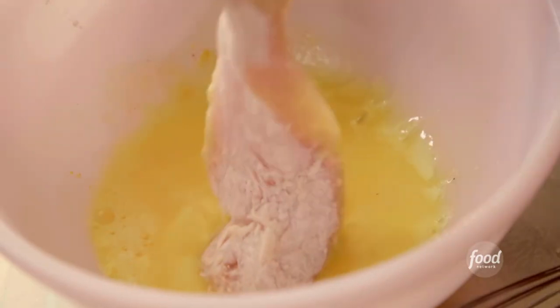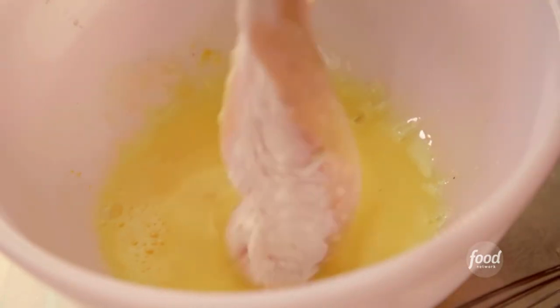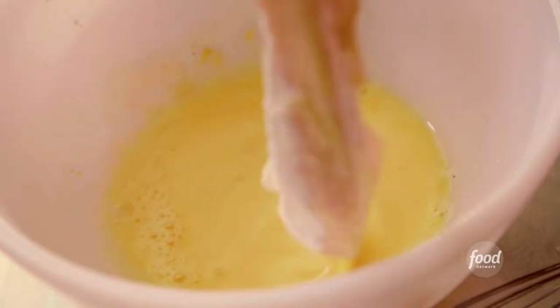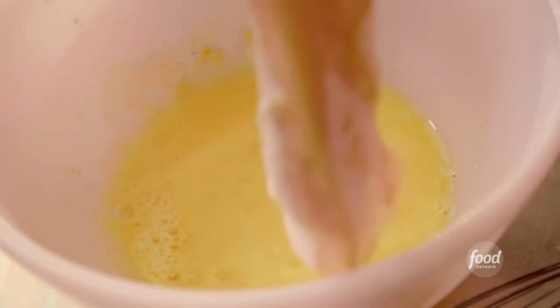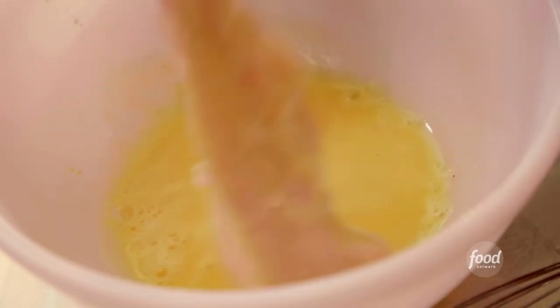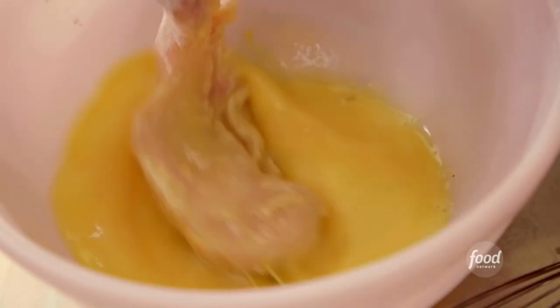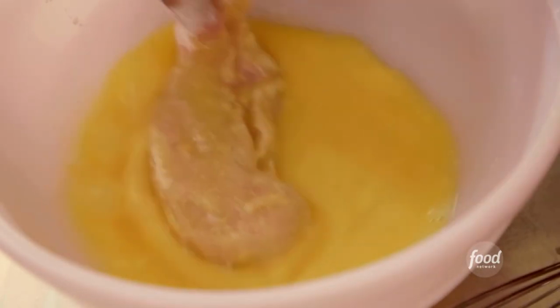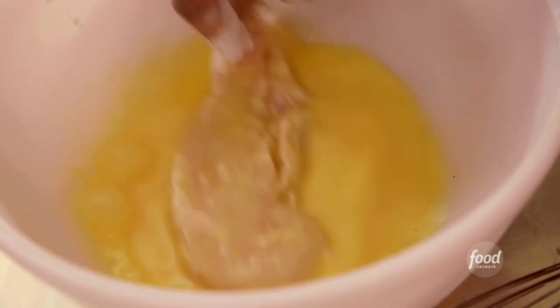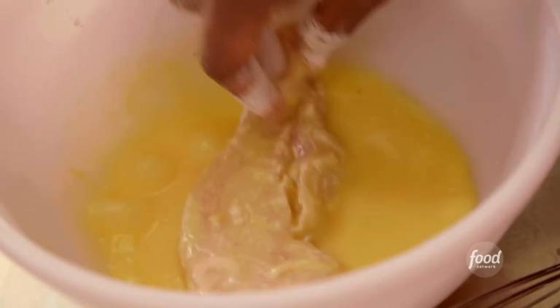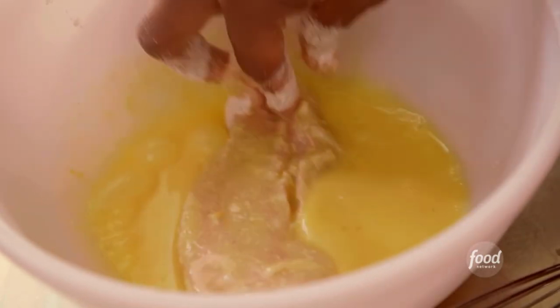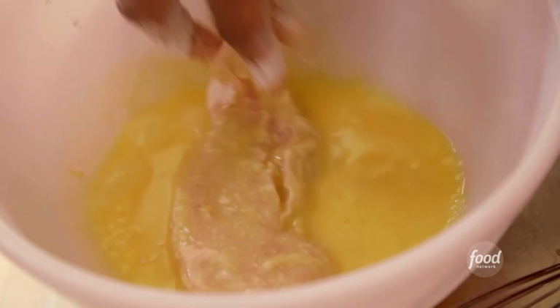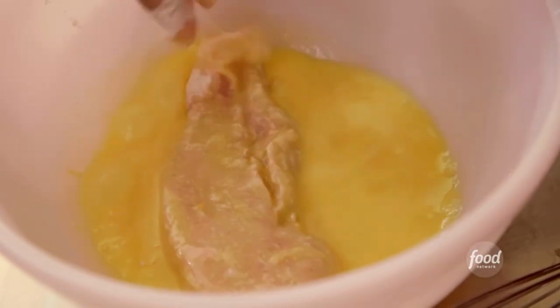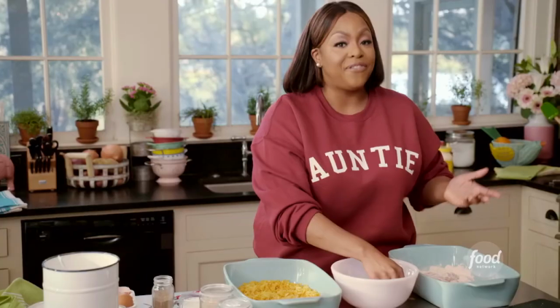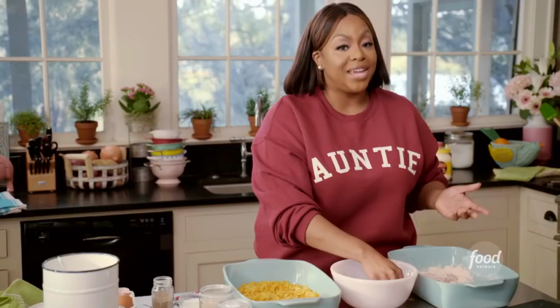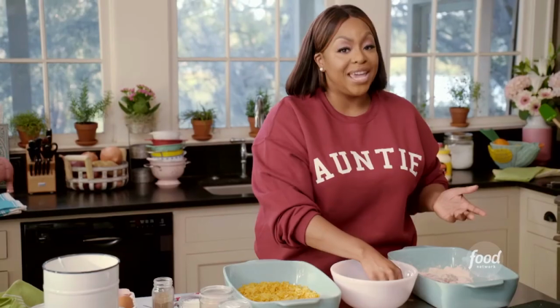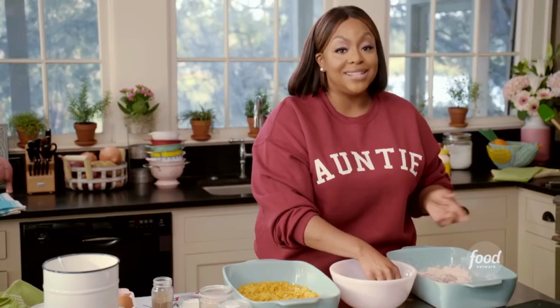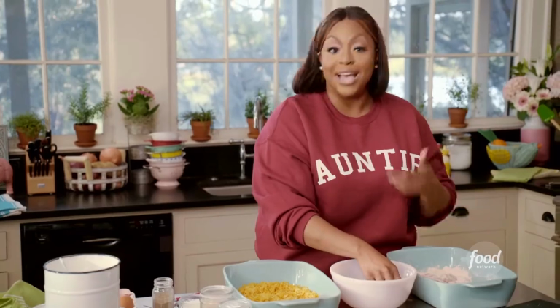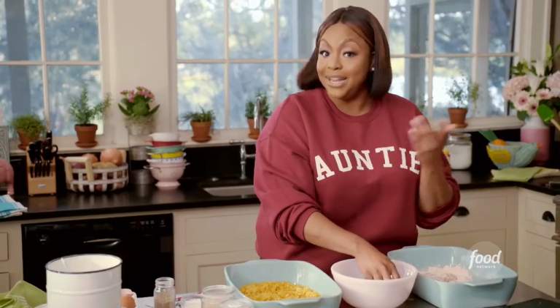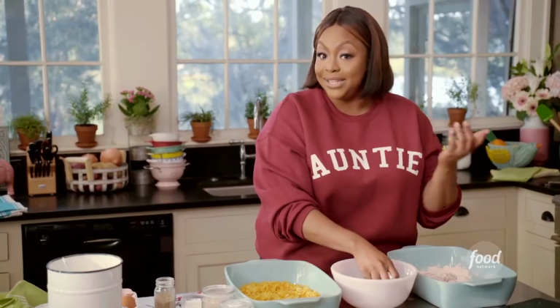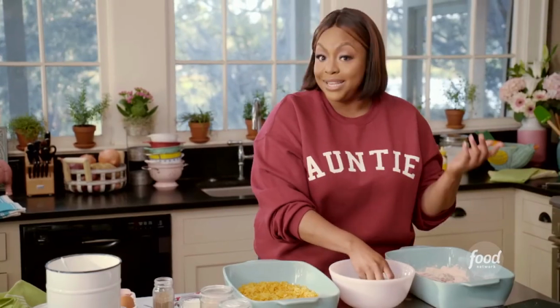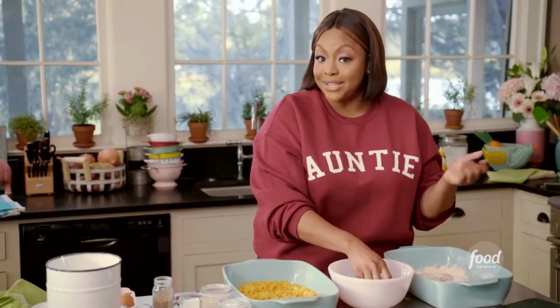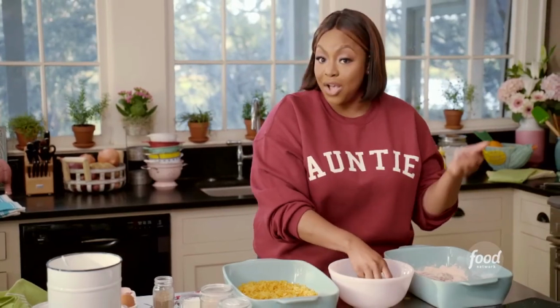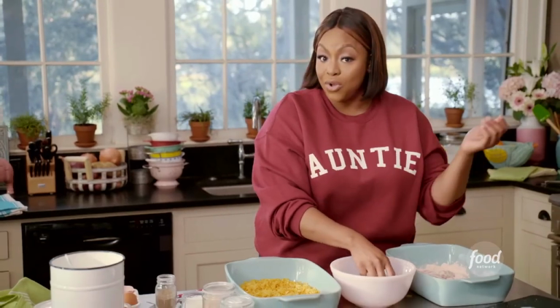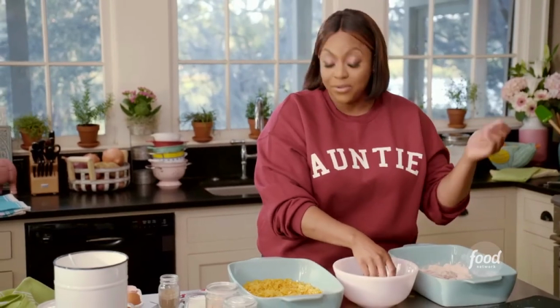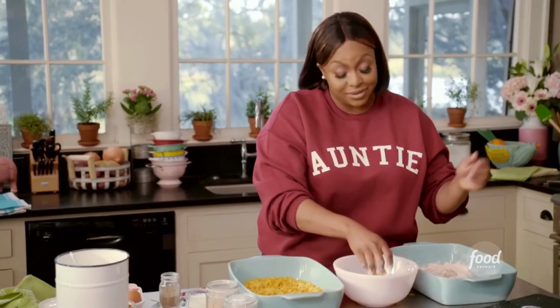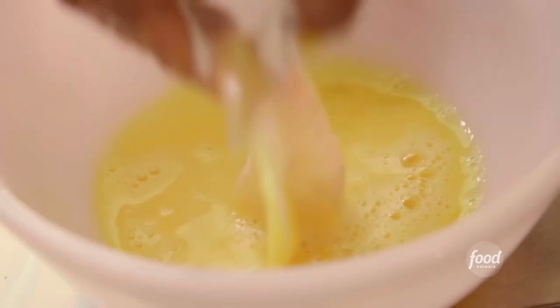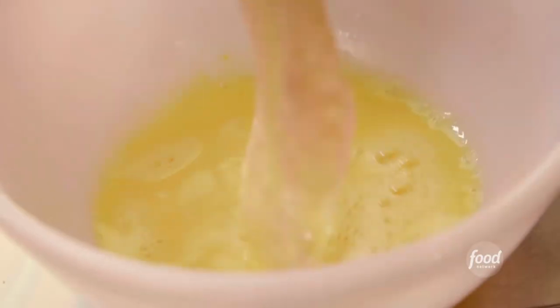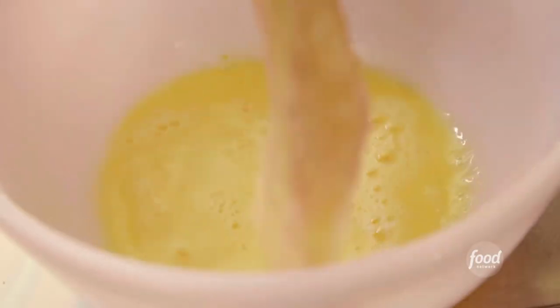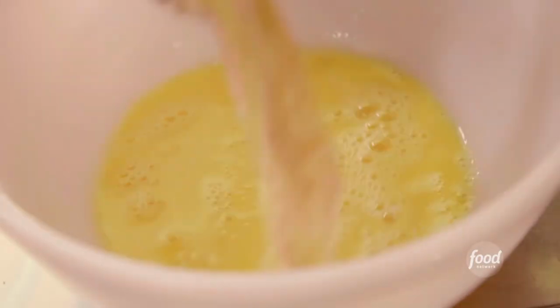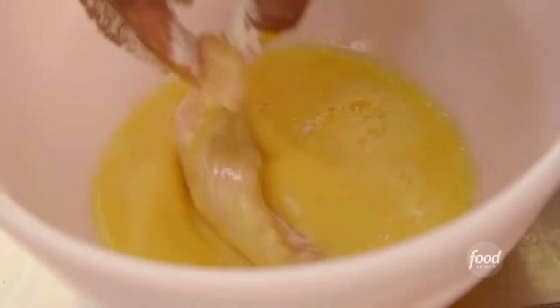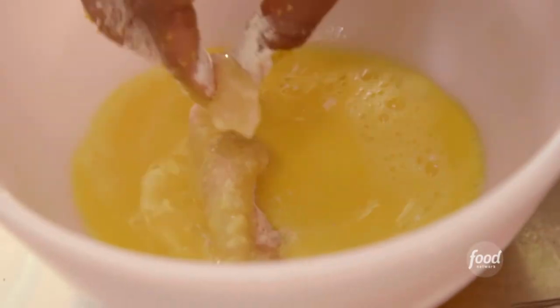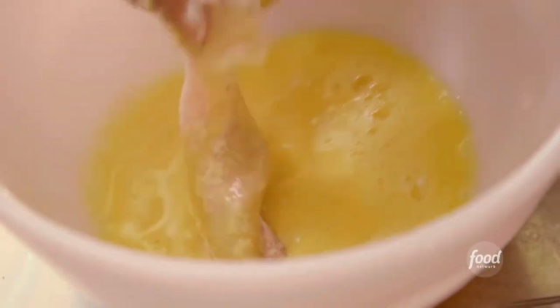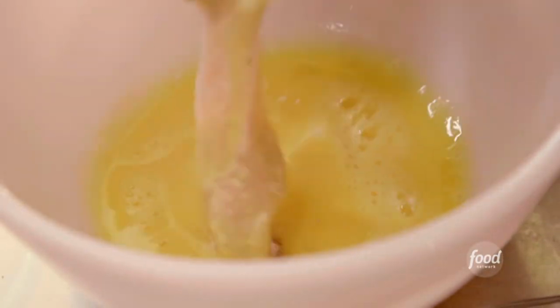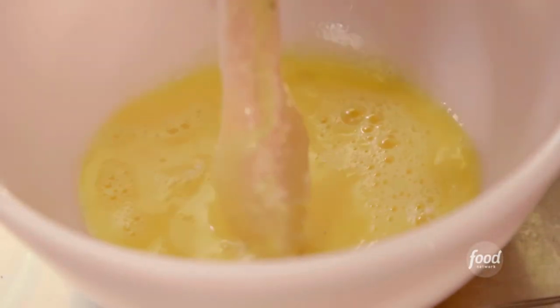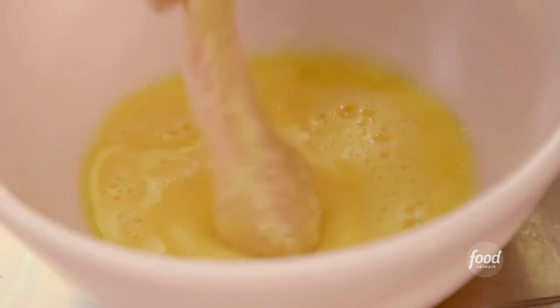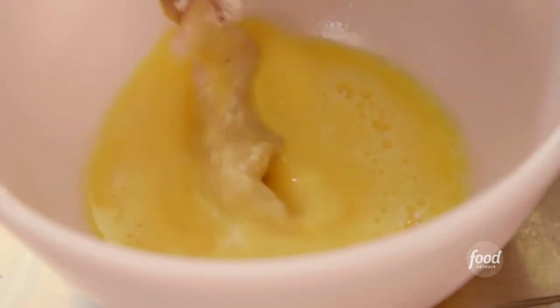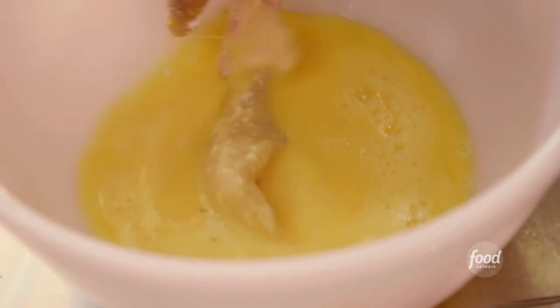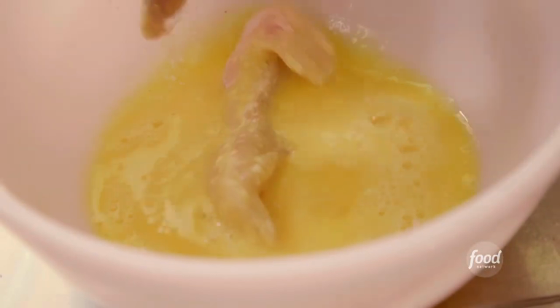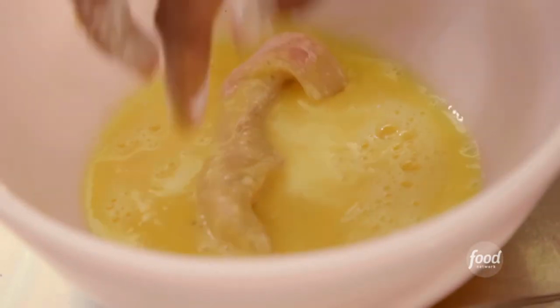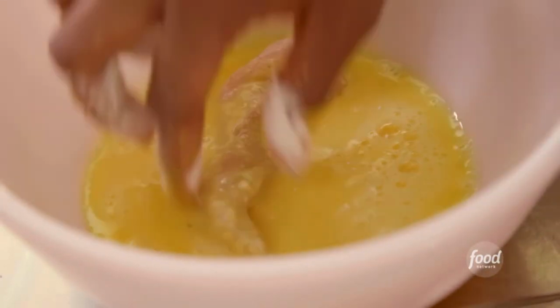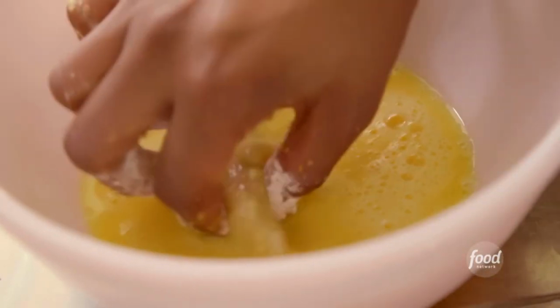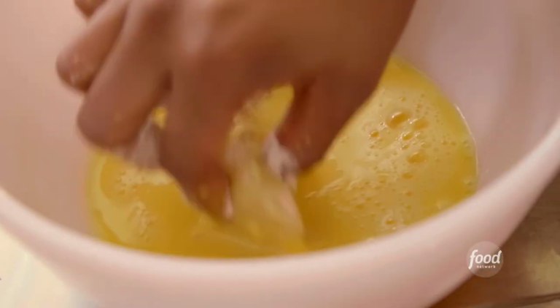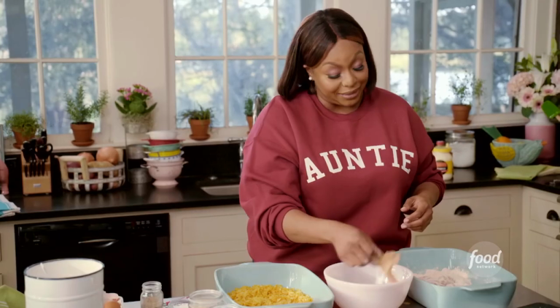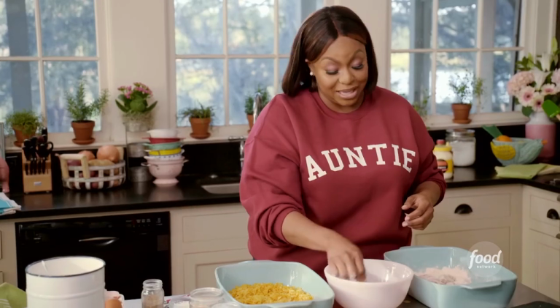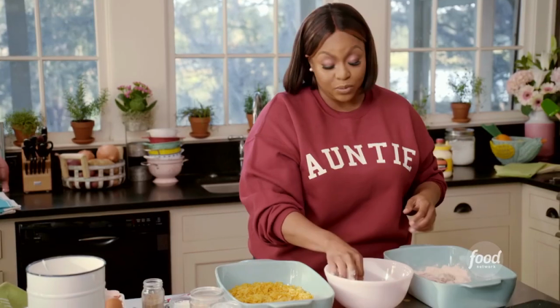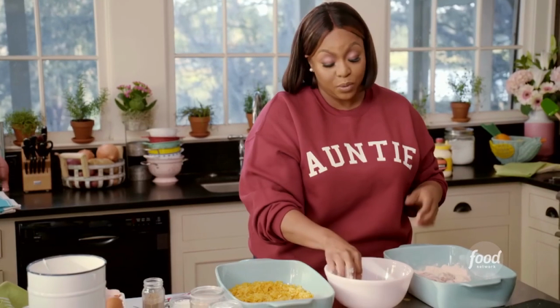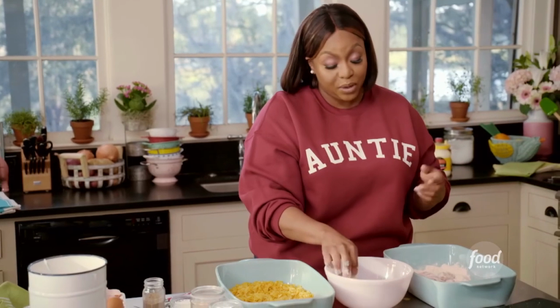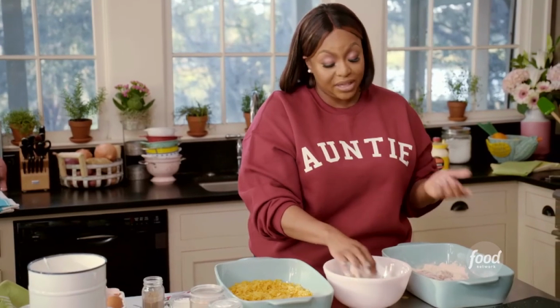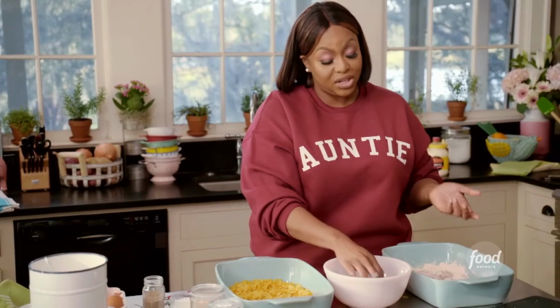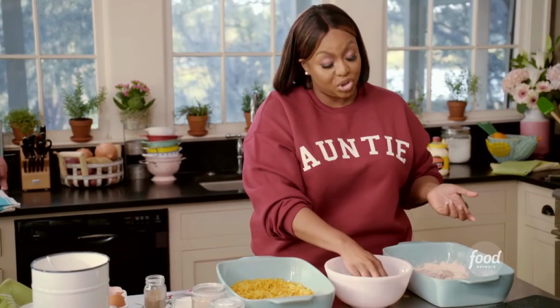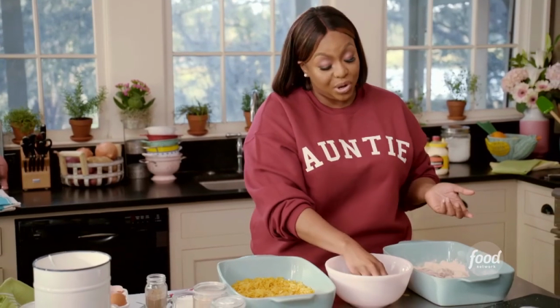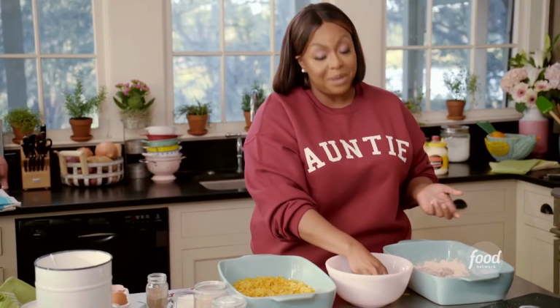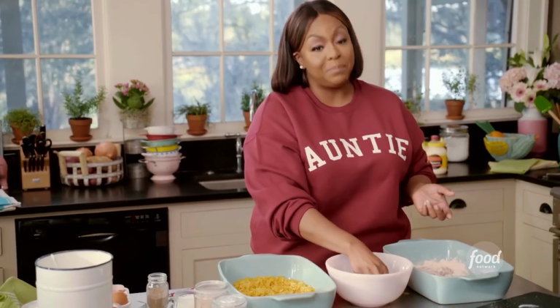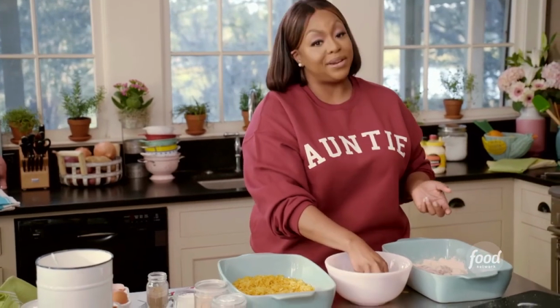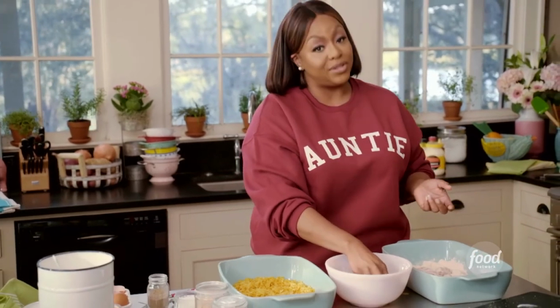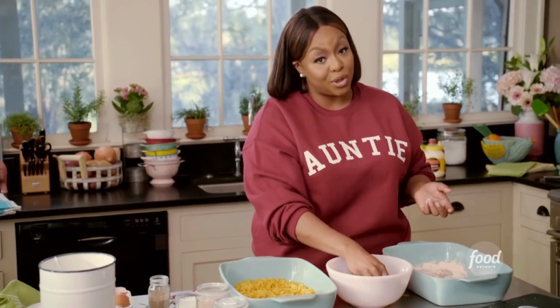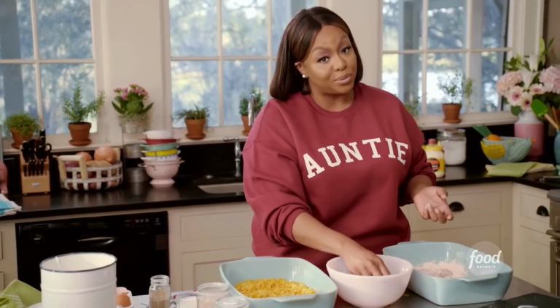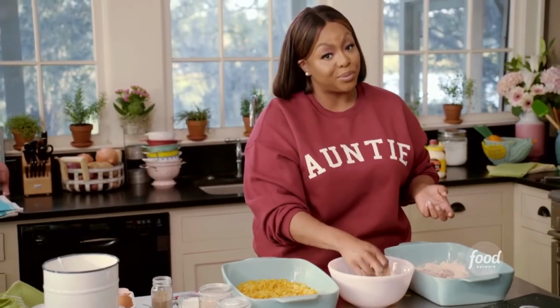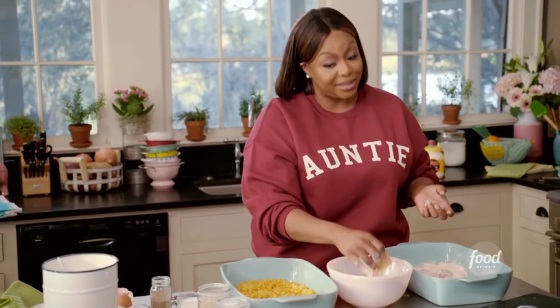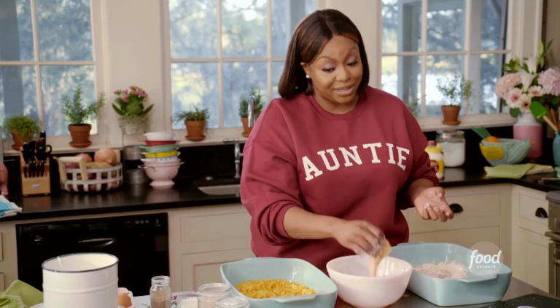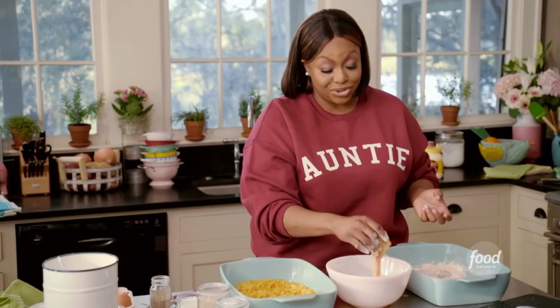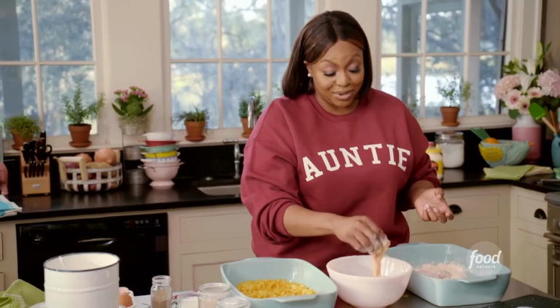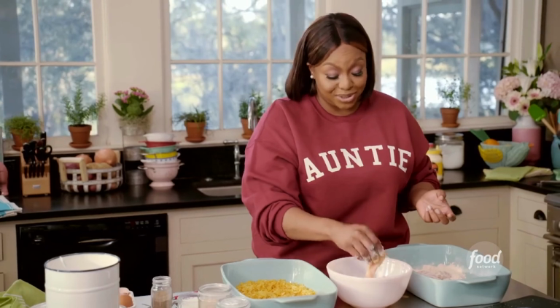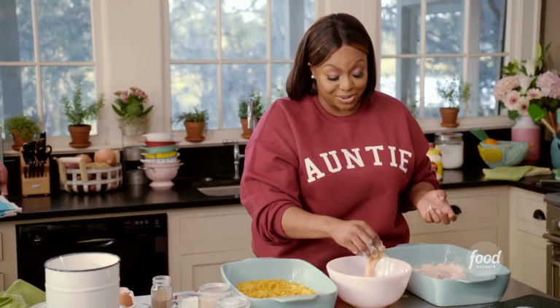Parents, this is not just for kids. Aunties, uncles, you can make this for yourself. Kids will really enjoy it, but adults will really enjoy it too.